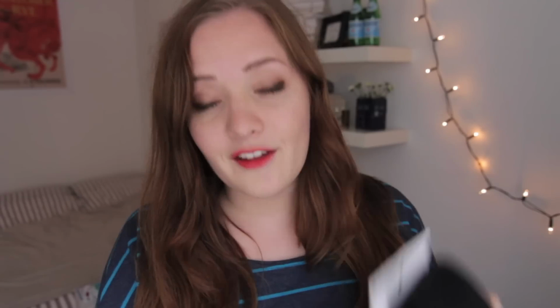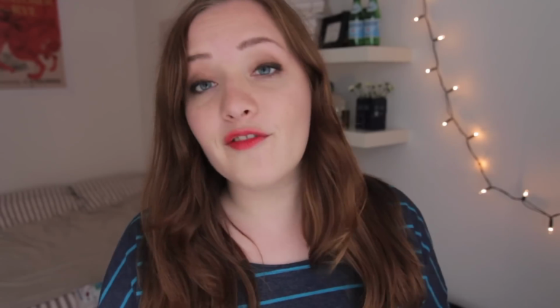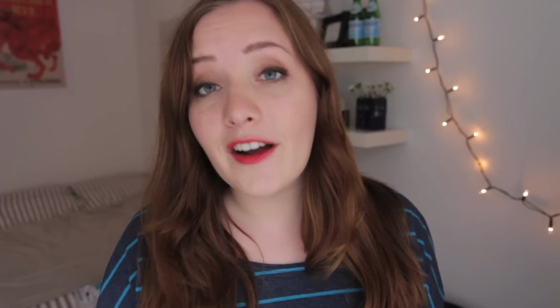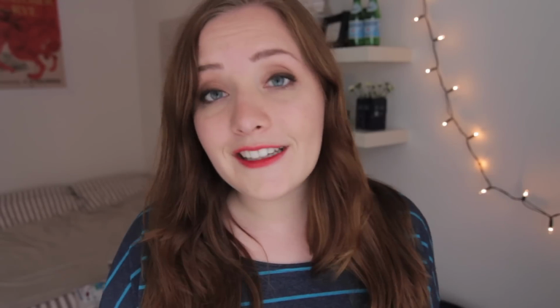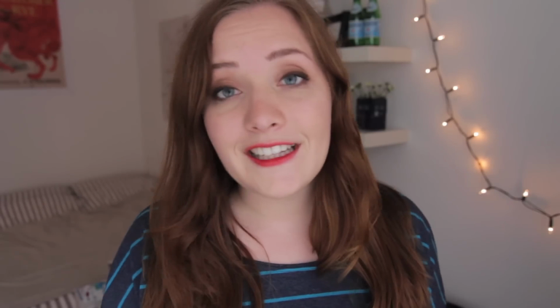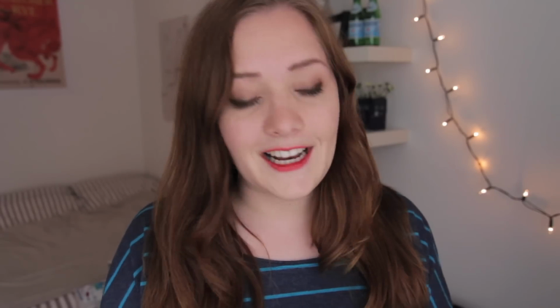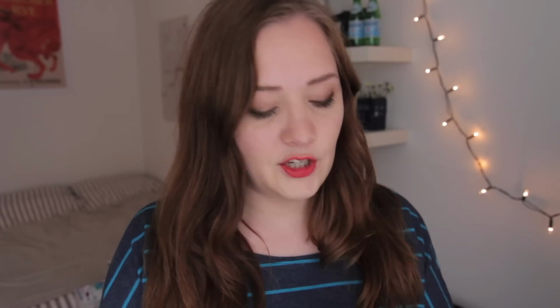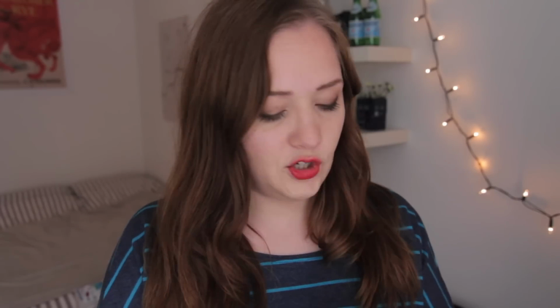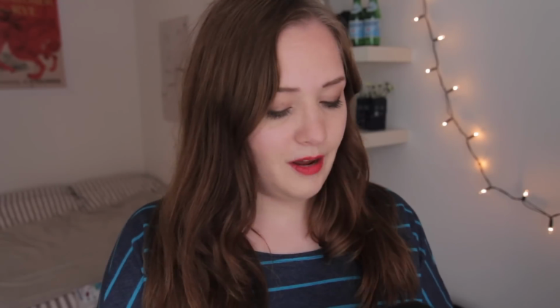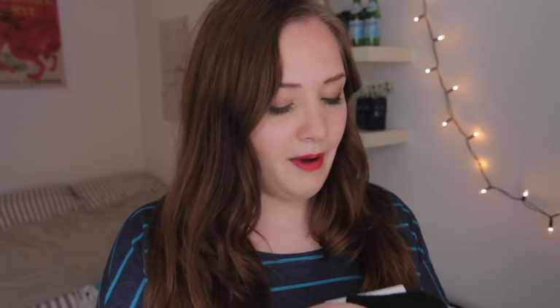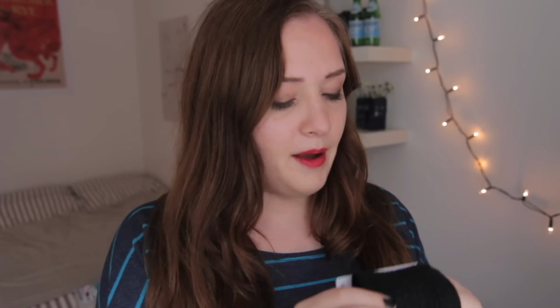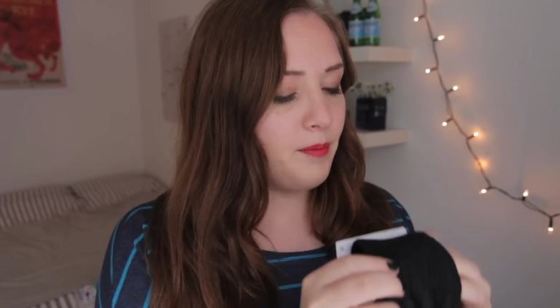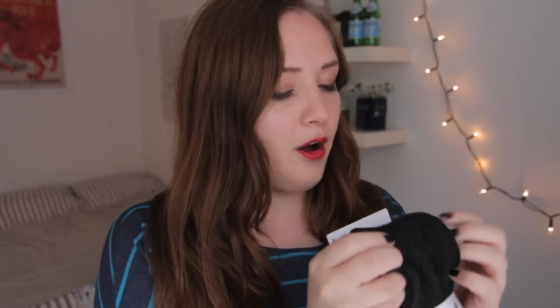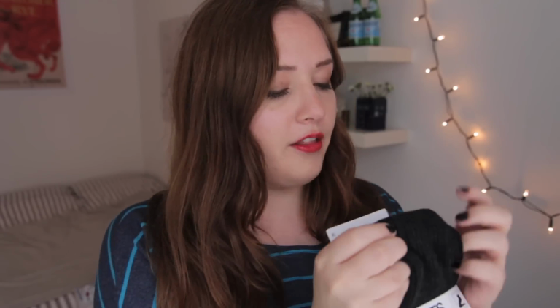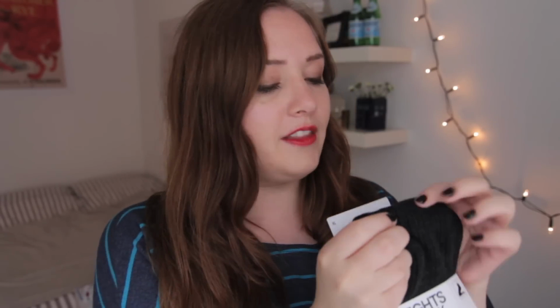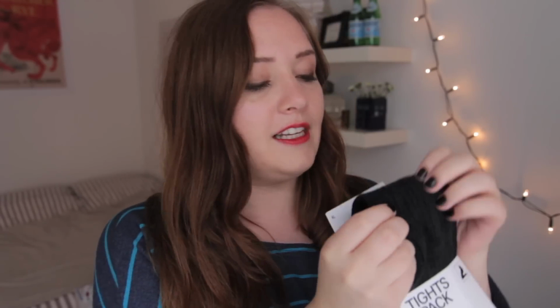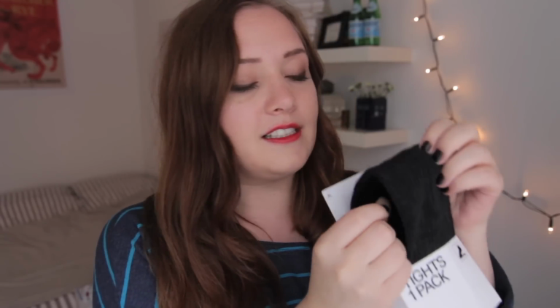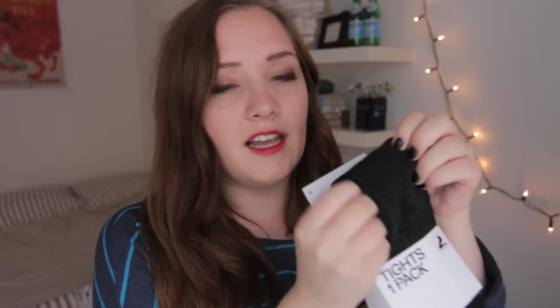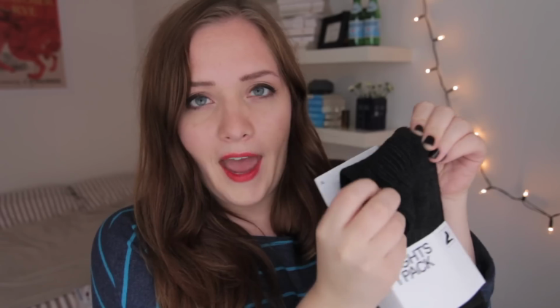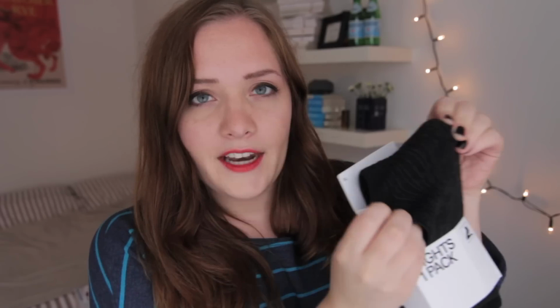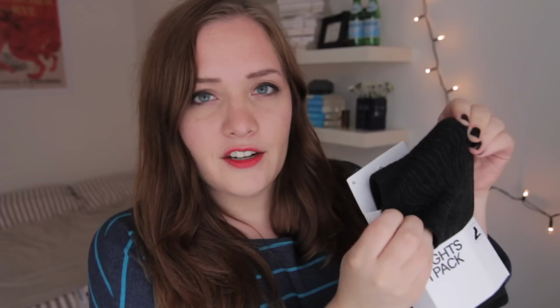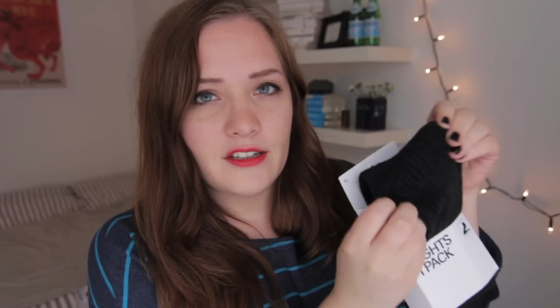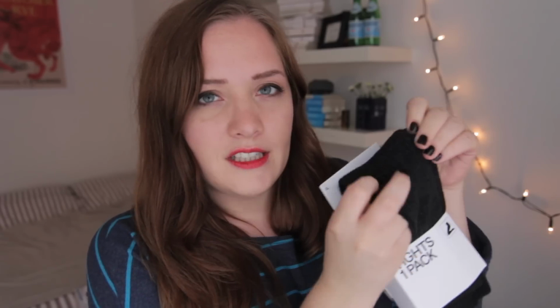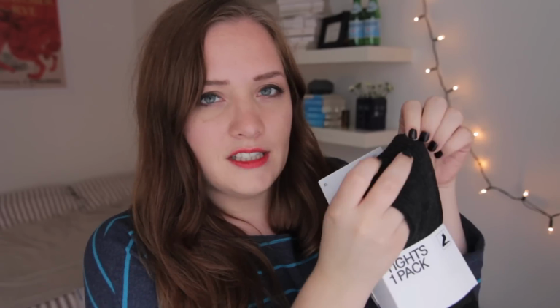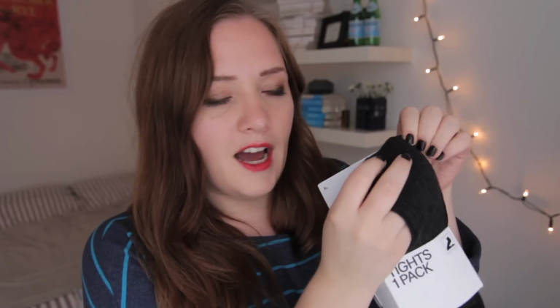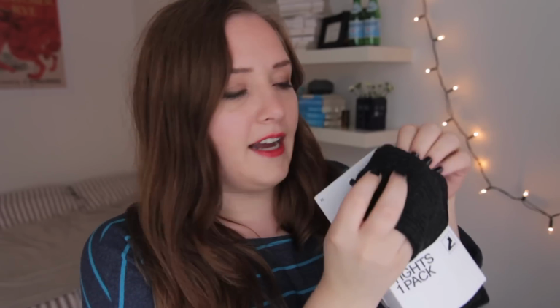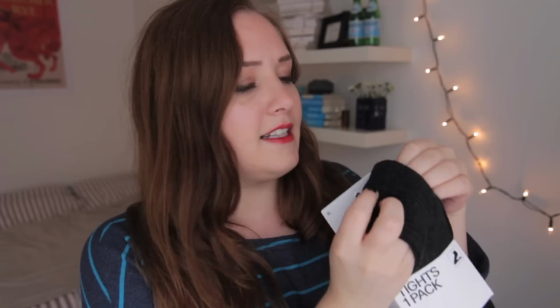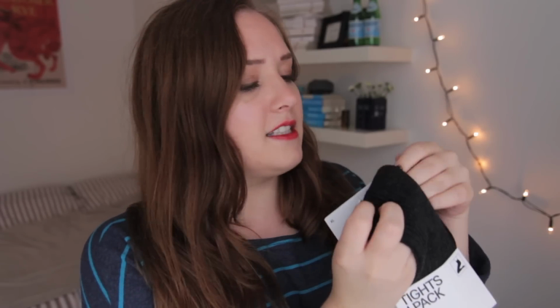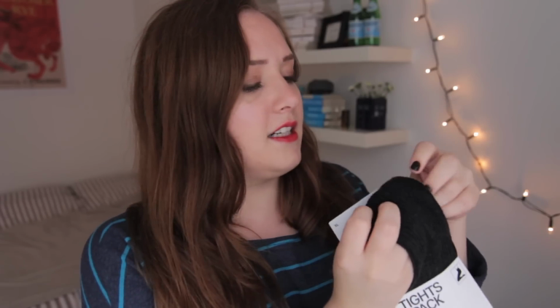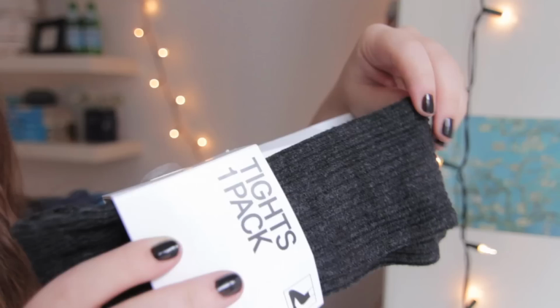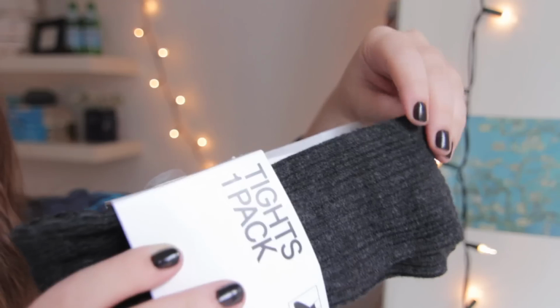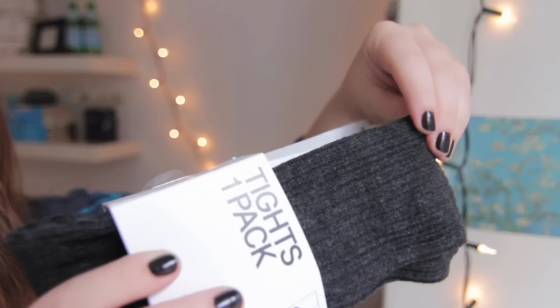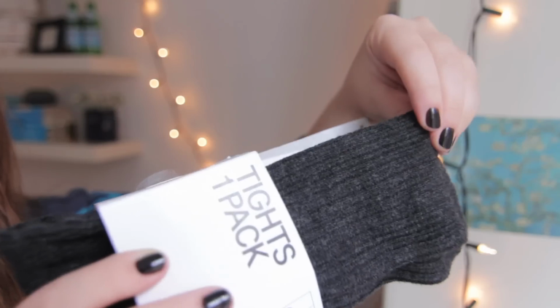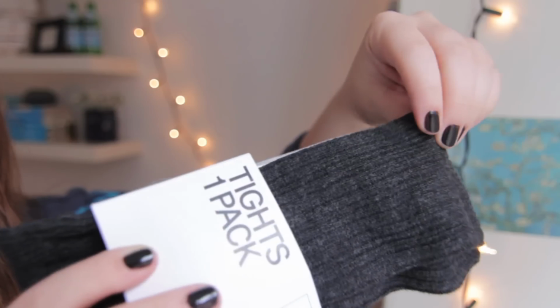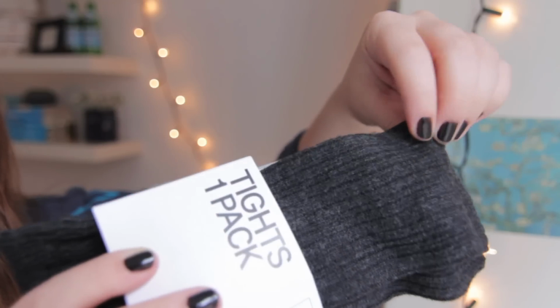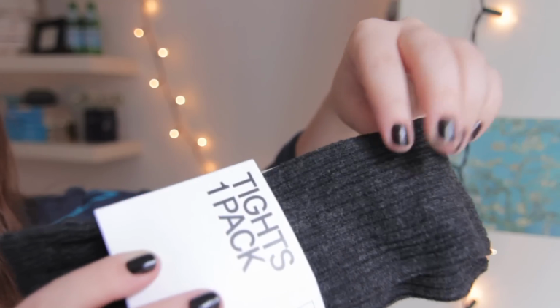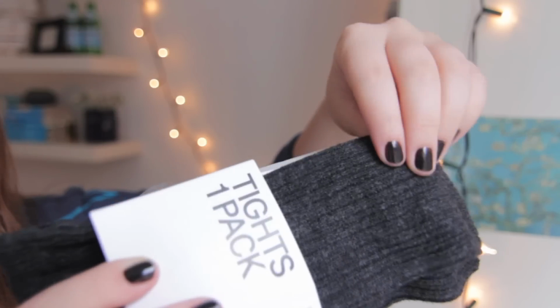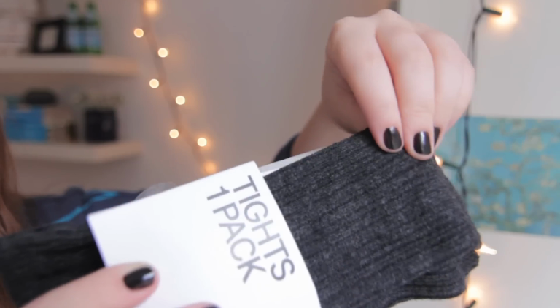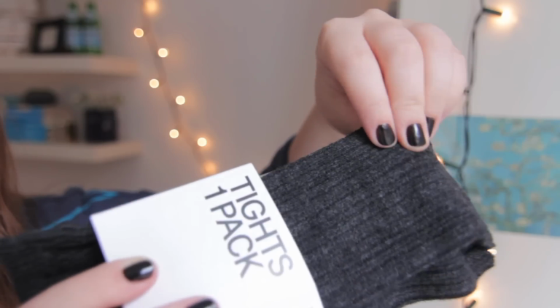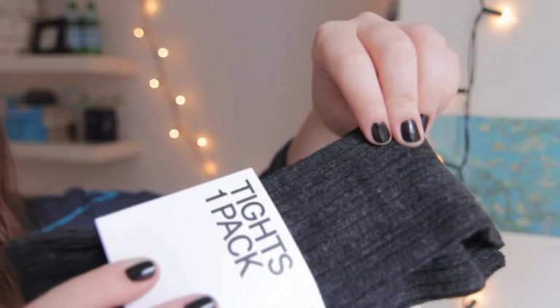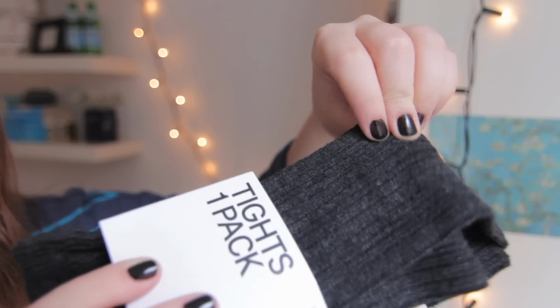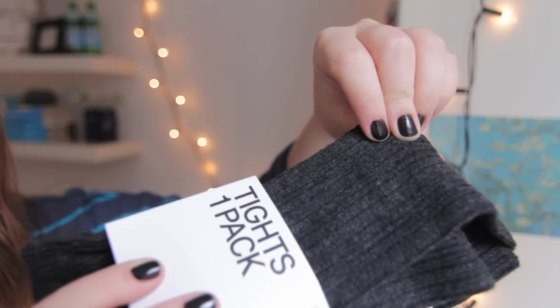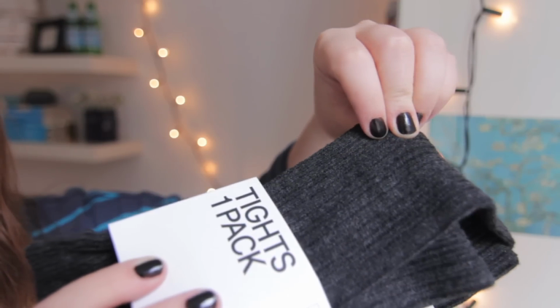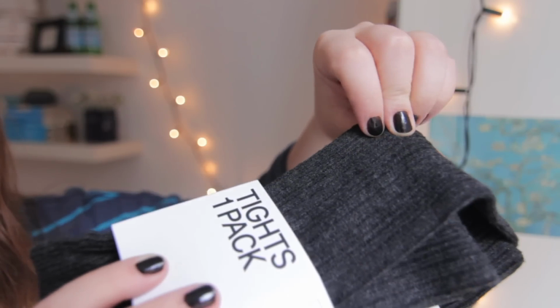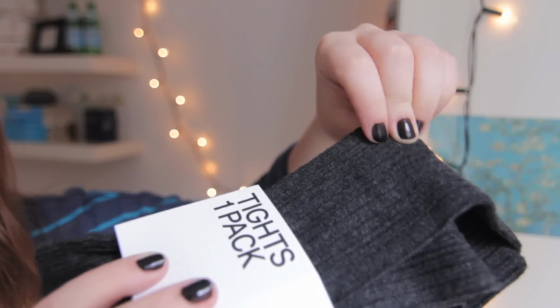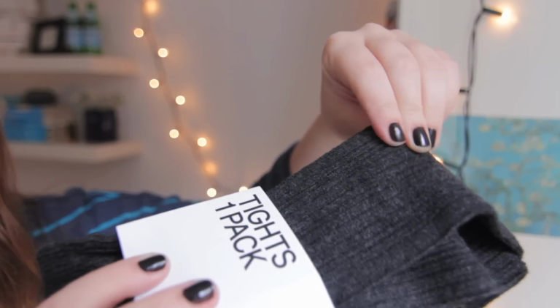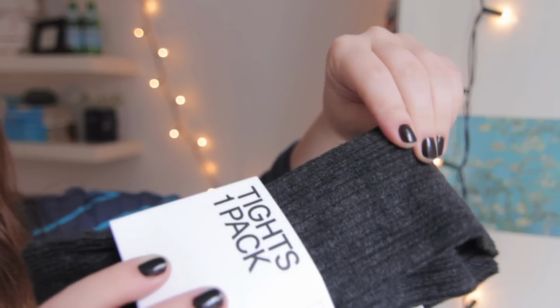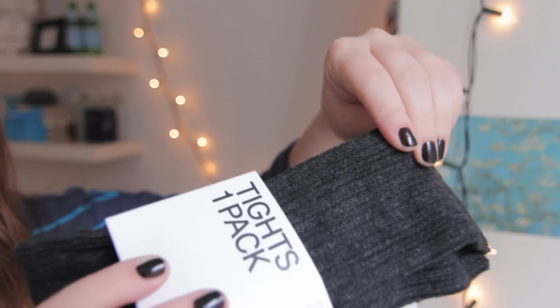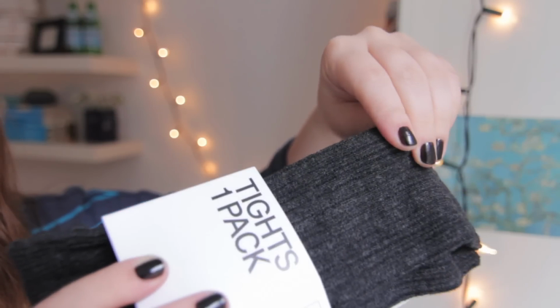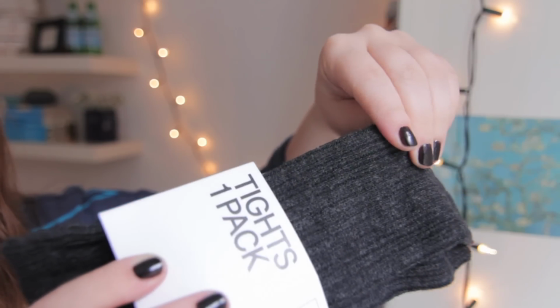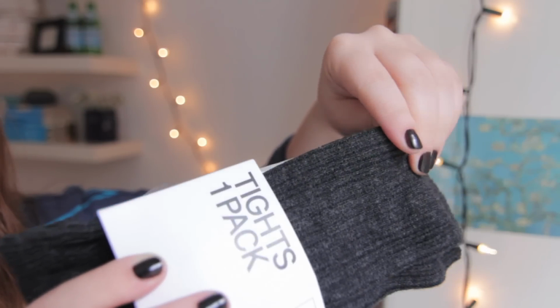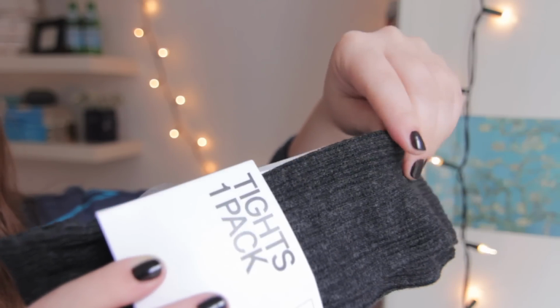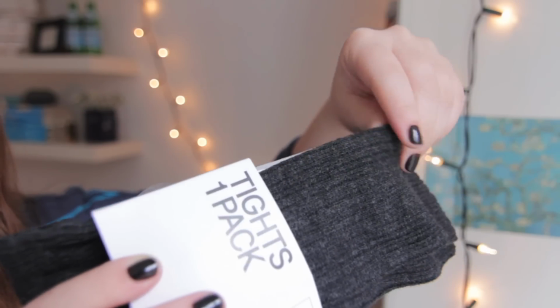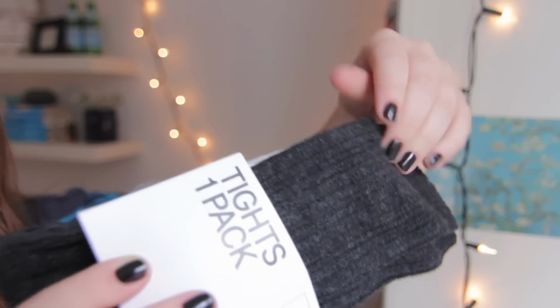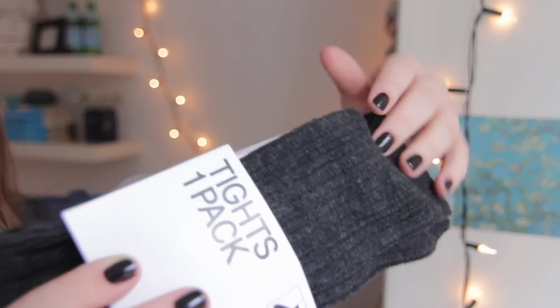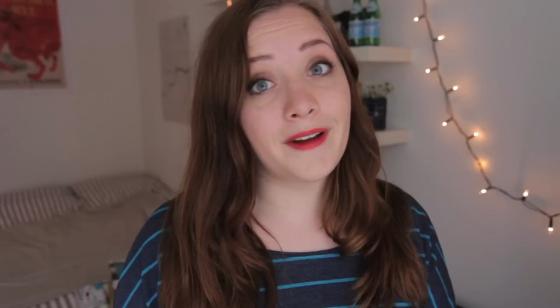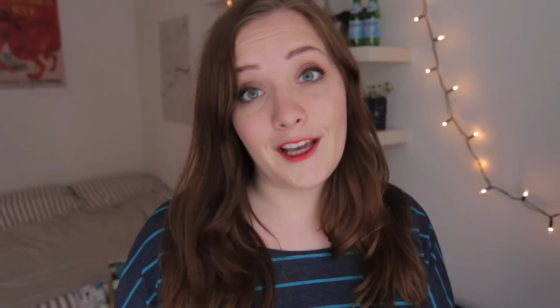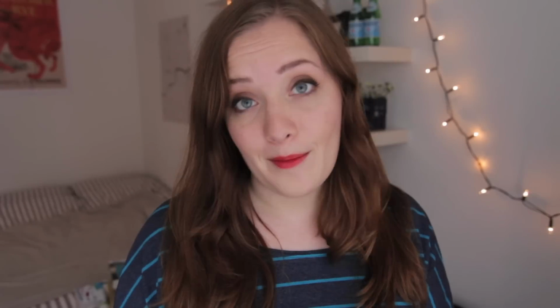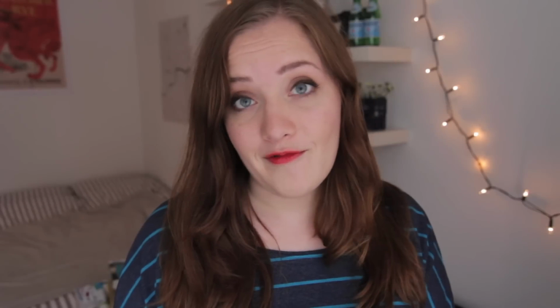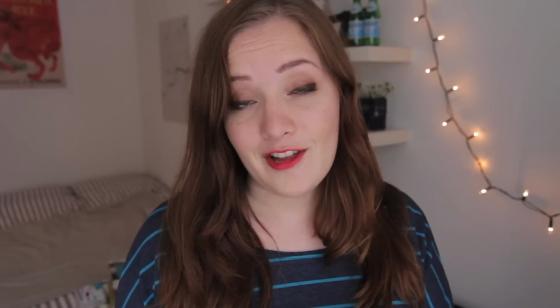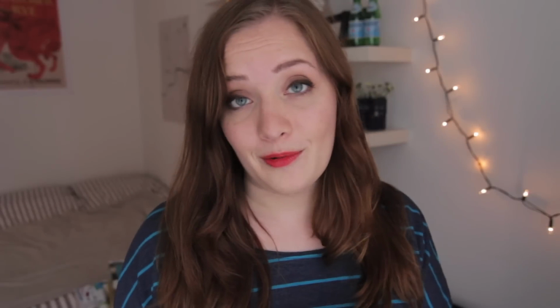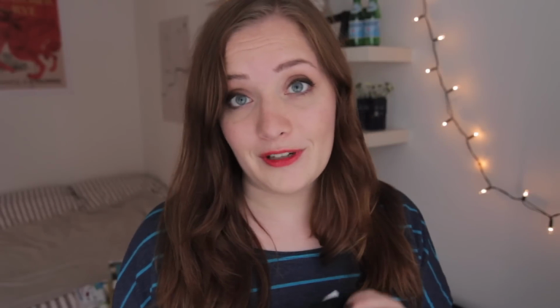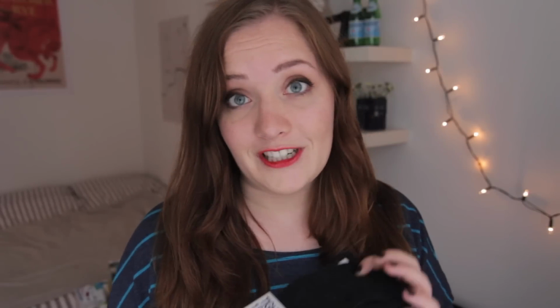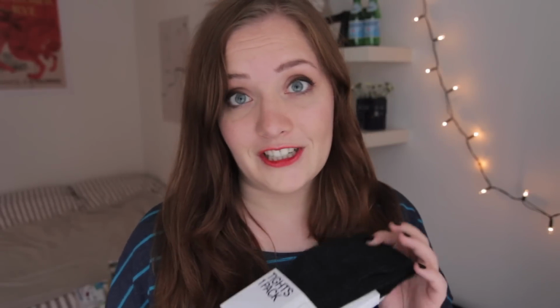And finally at H&M I bought these patterned tights. They're kind of a dark gray — they're gonna be very warm and comfy in the winter.